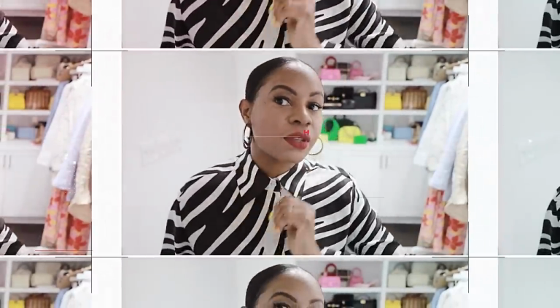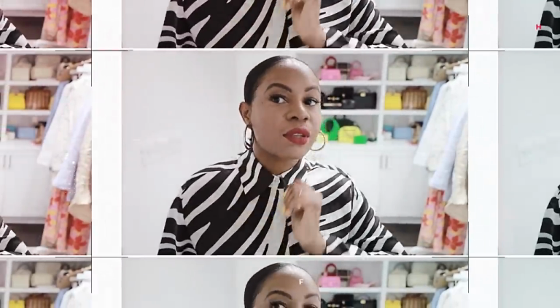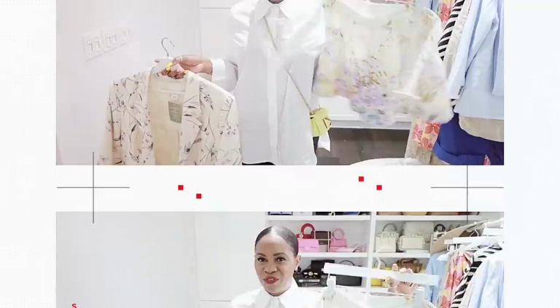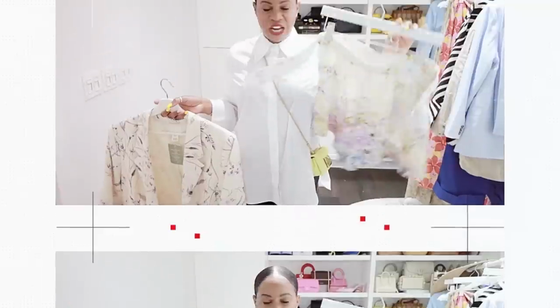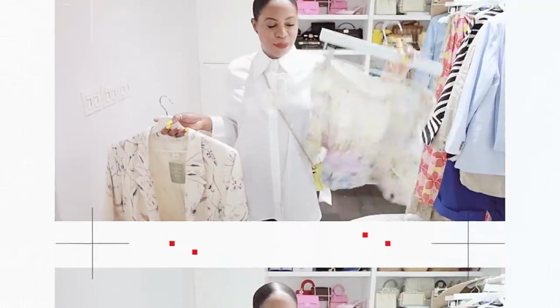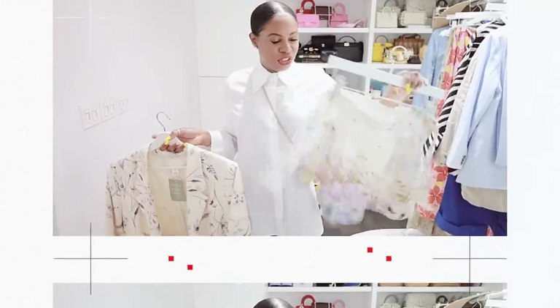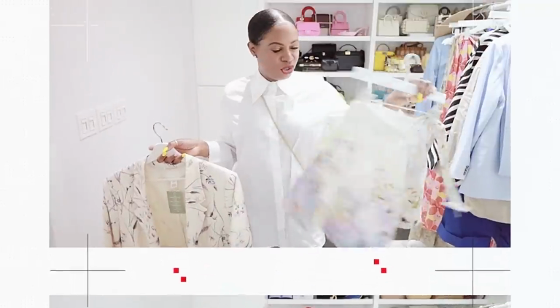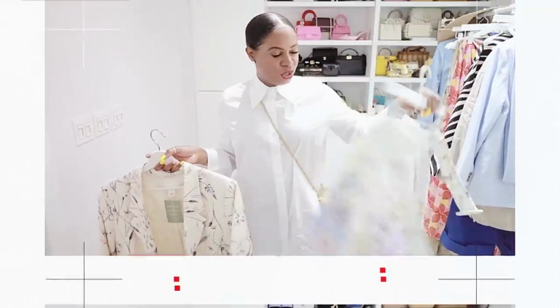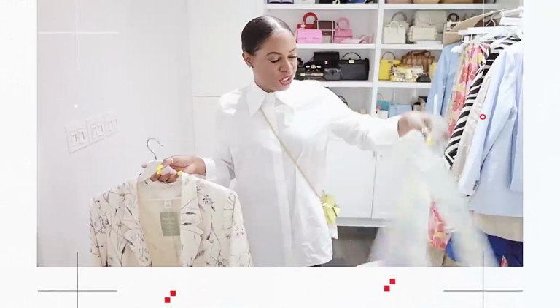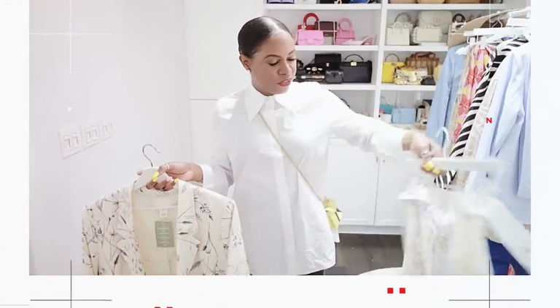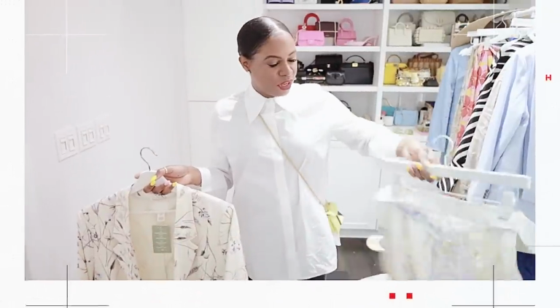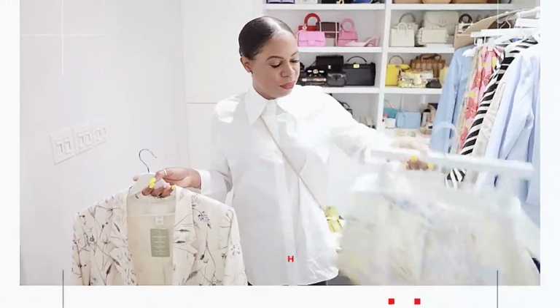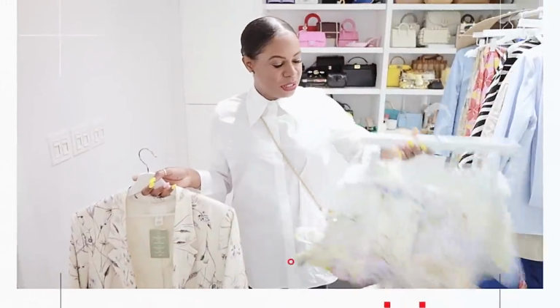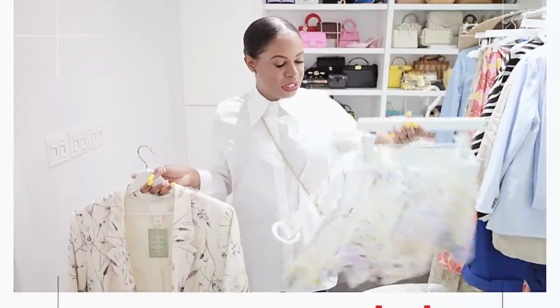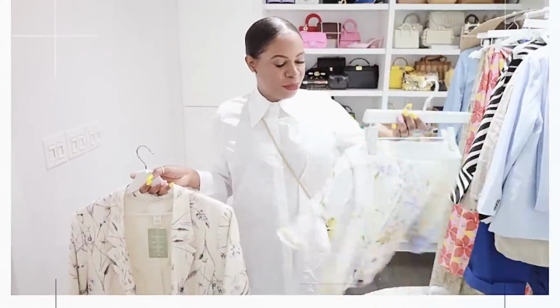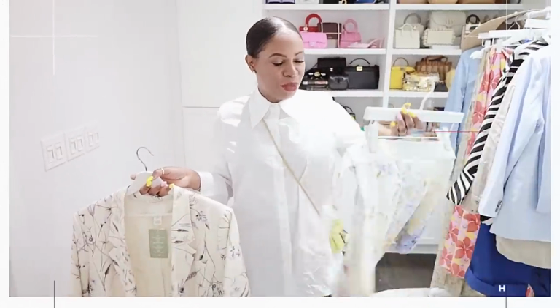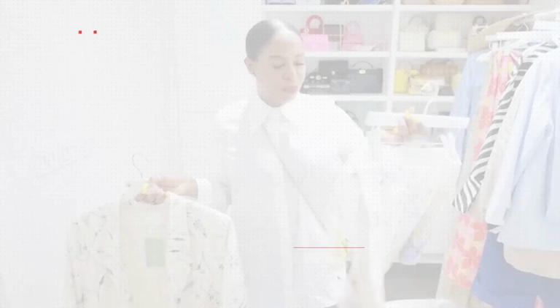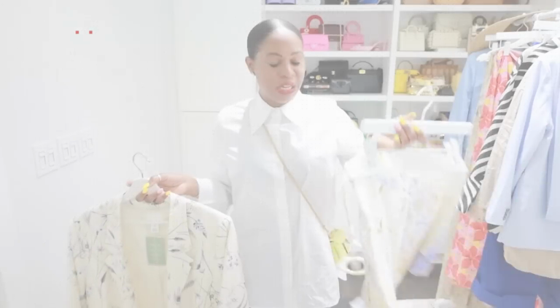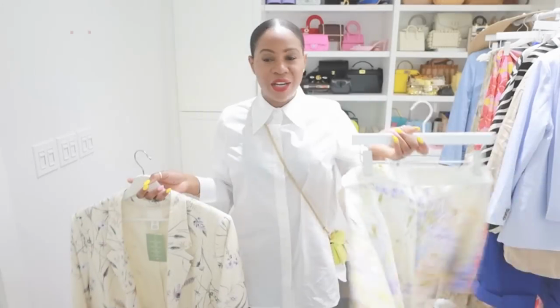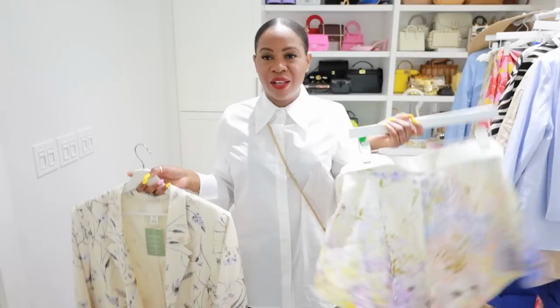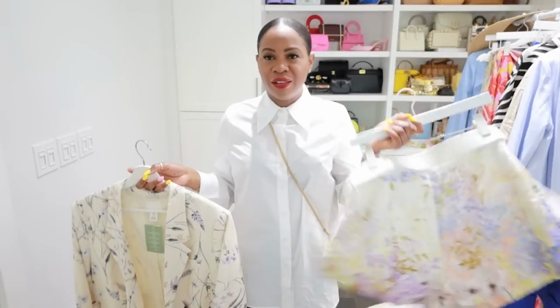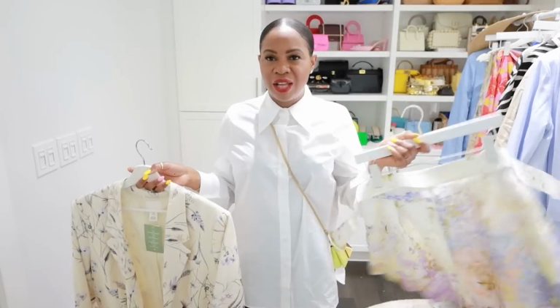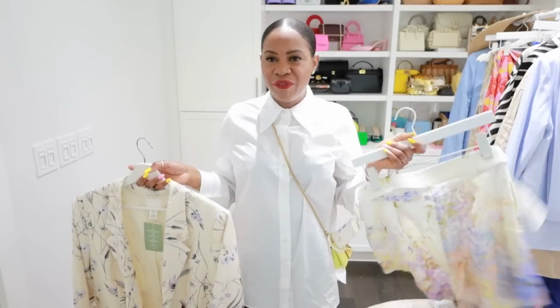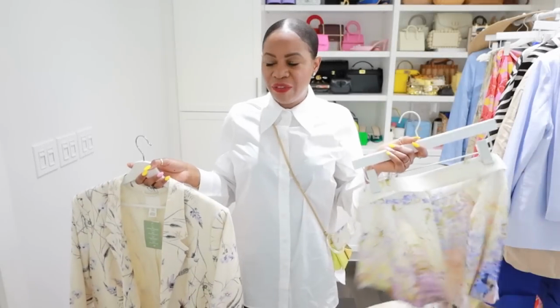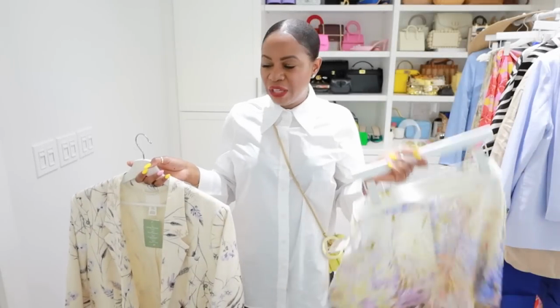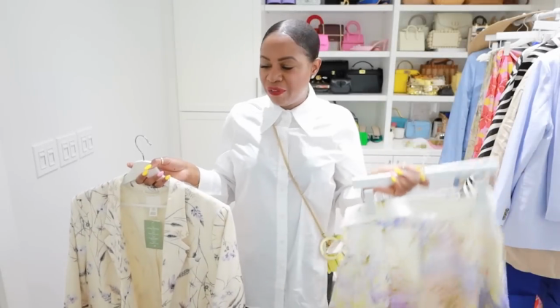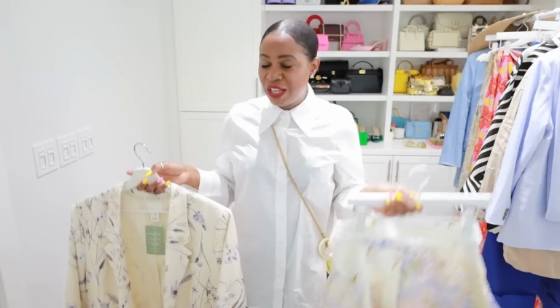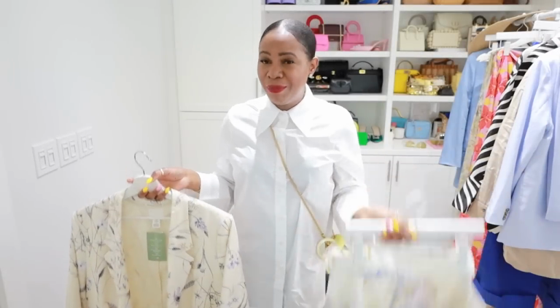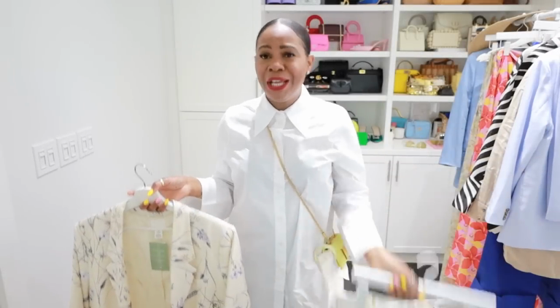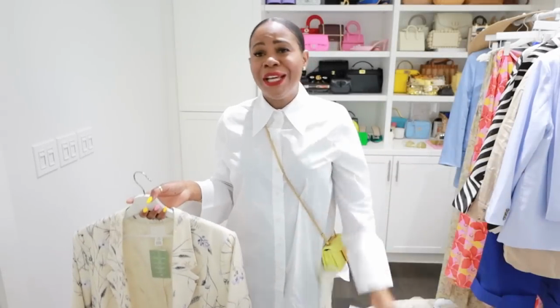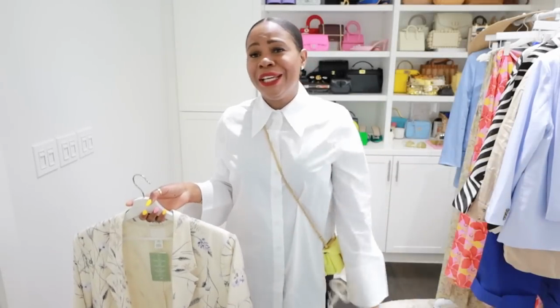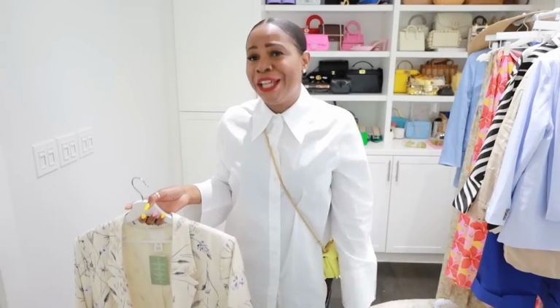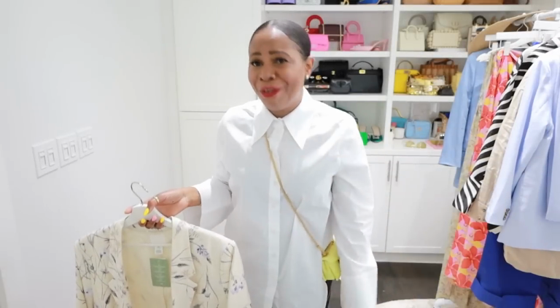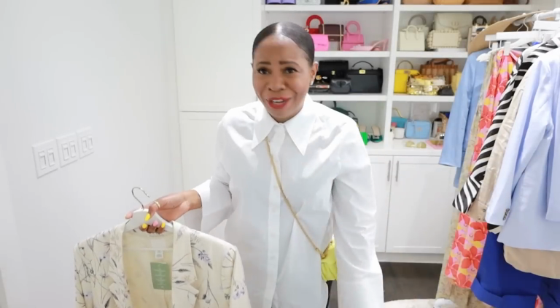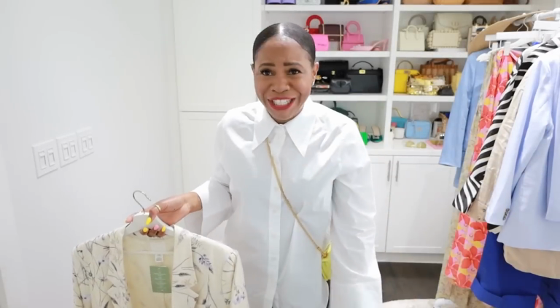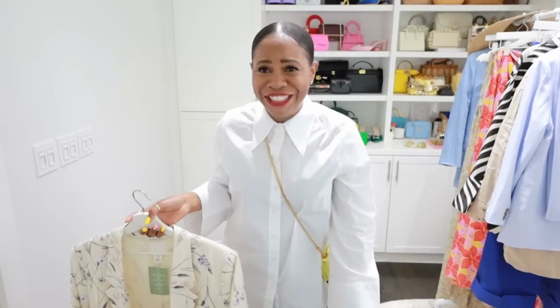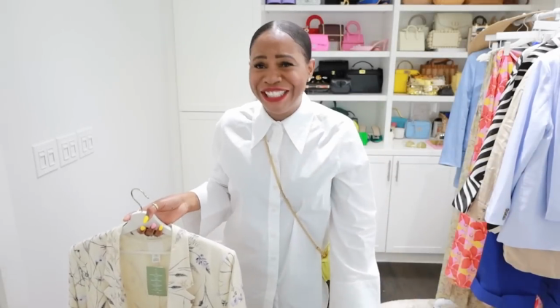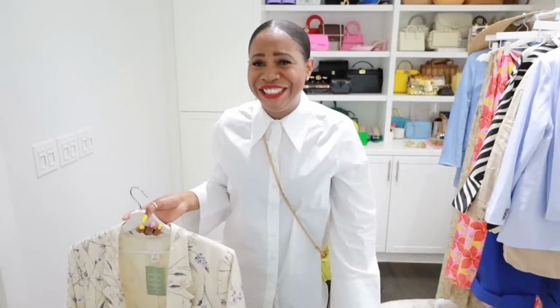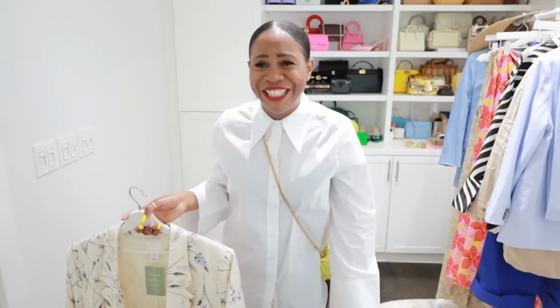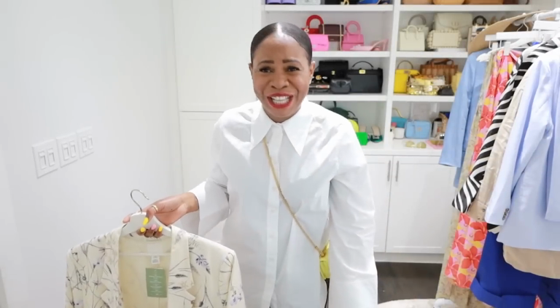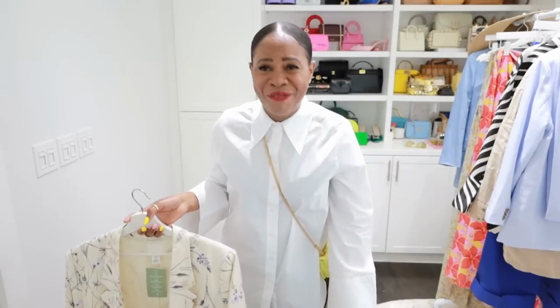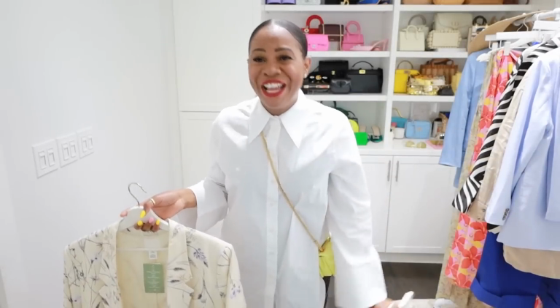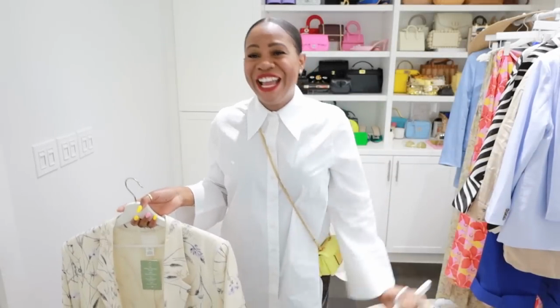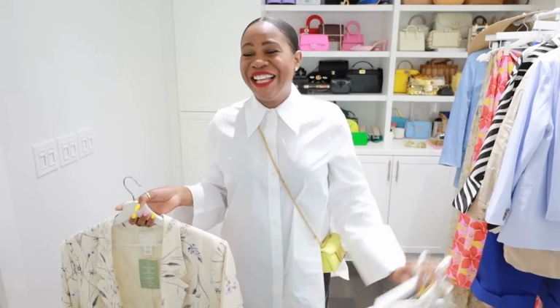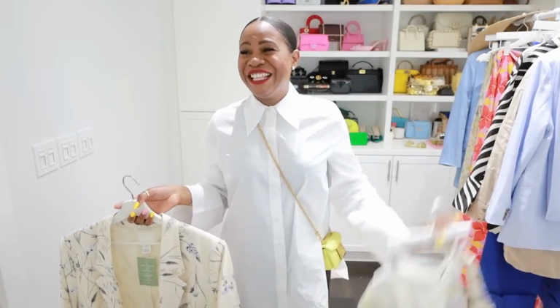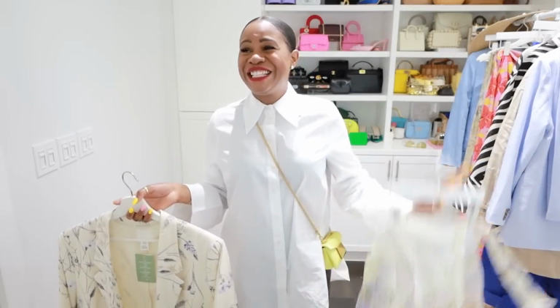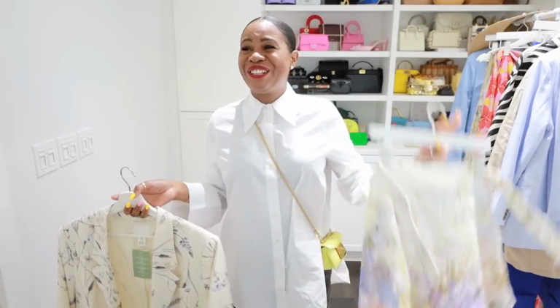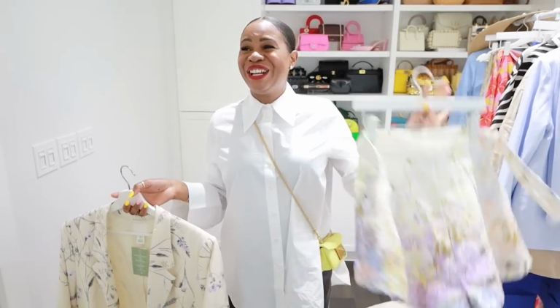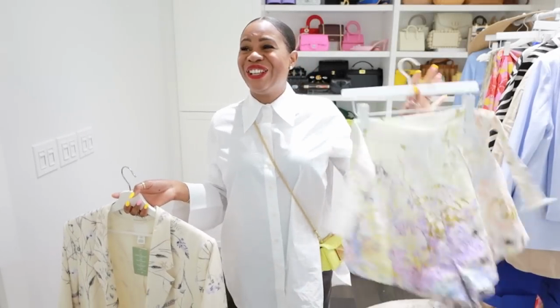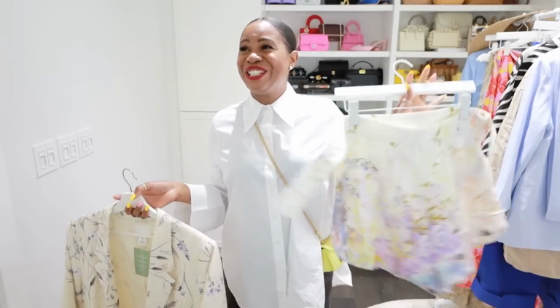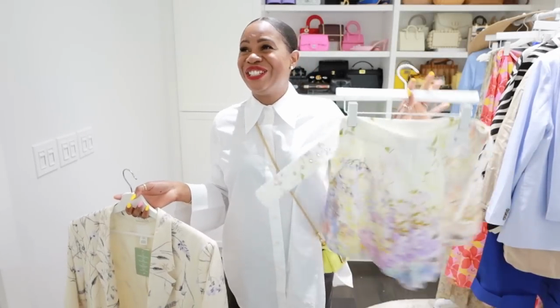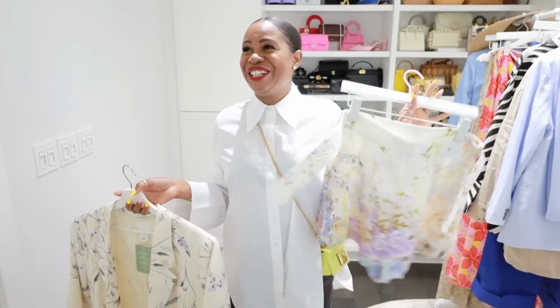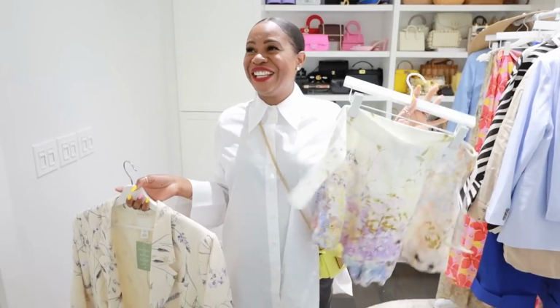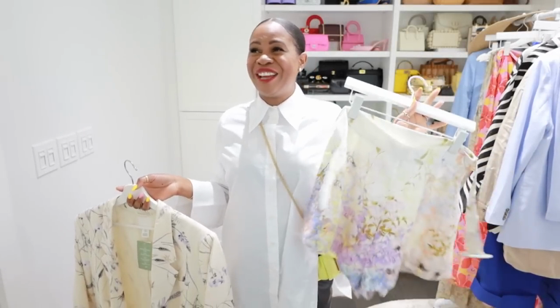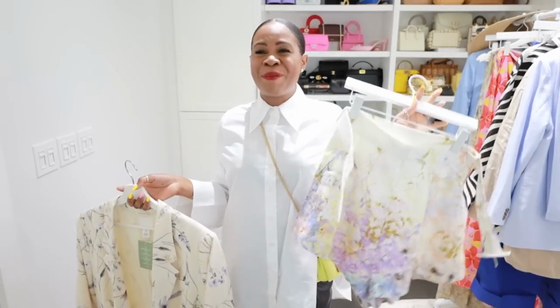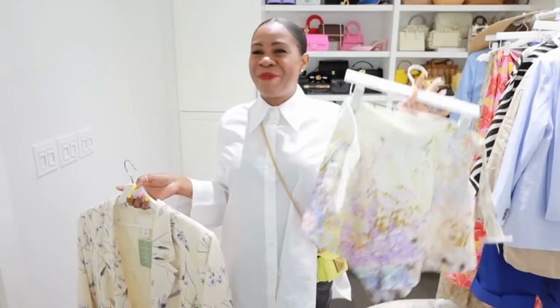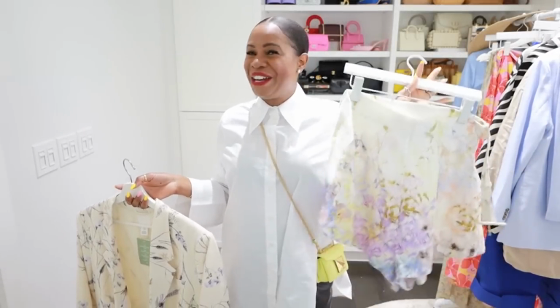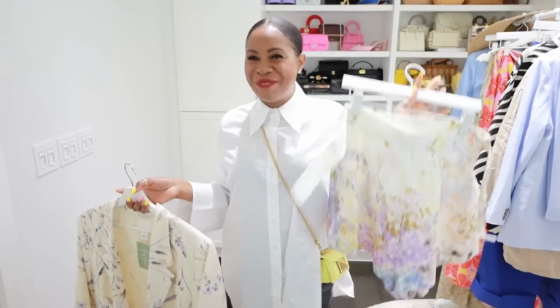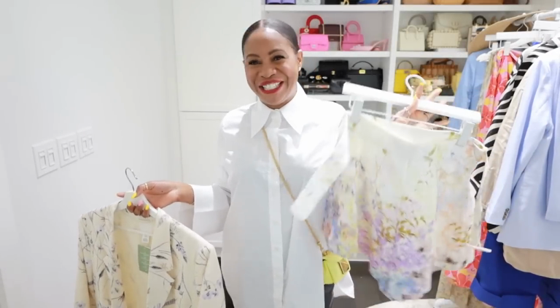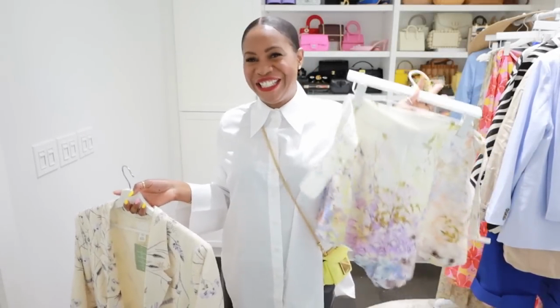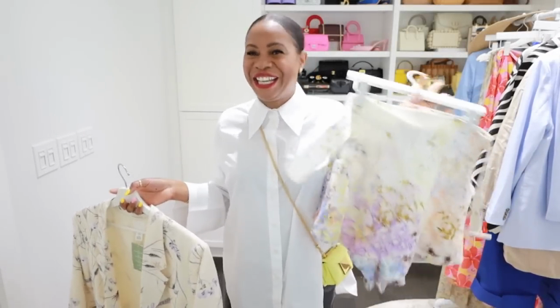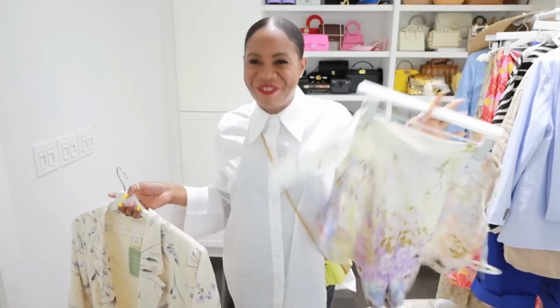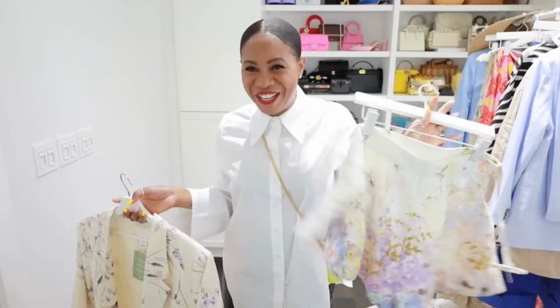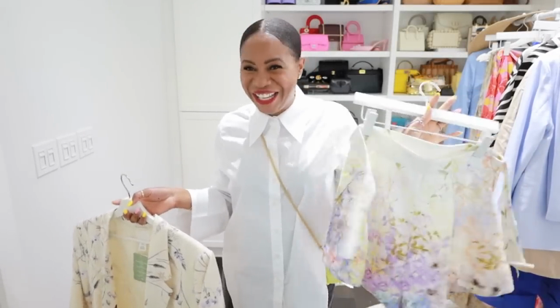These fabulous shorts from Zimmerman — love, love, love them. Get ready to see them, and this is one of those things where you're like, prepare to be sick of me.